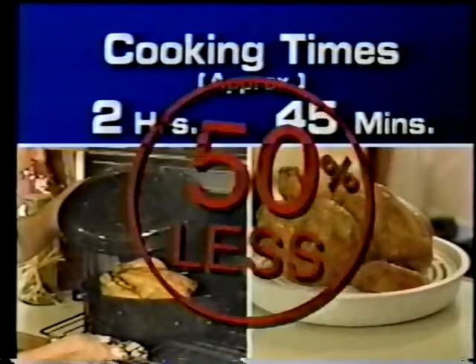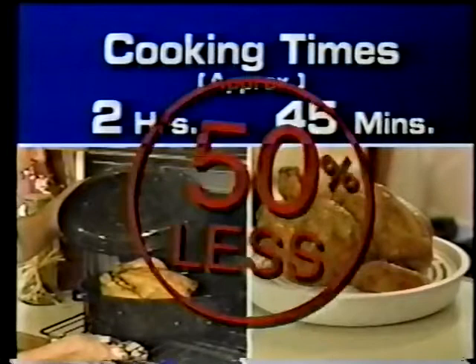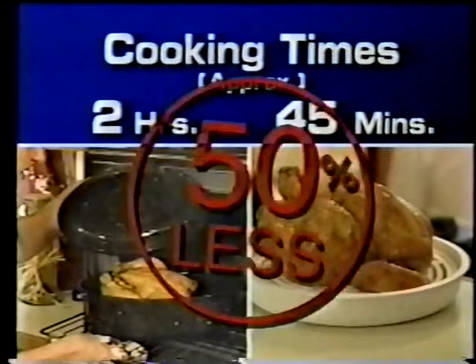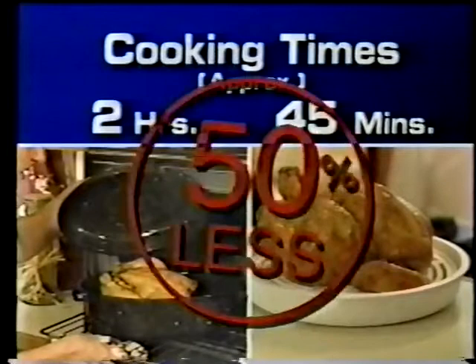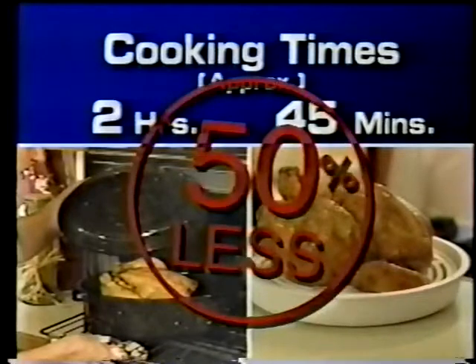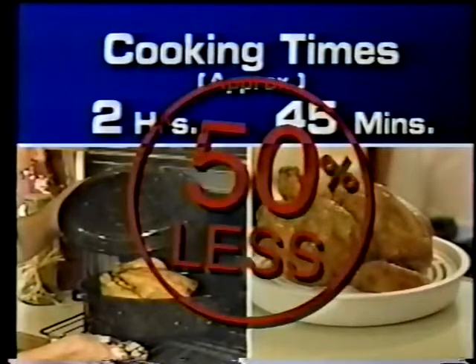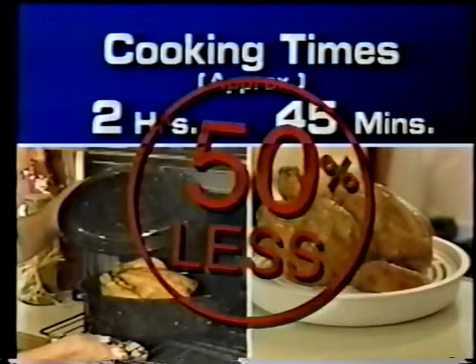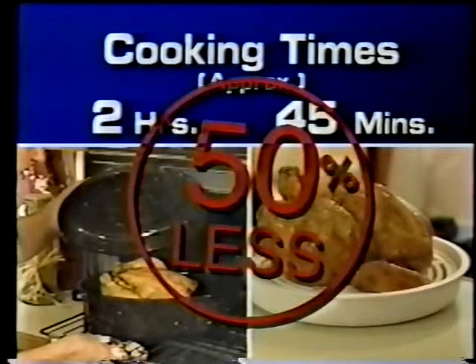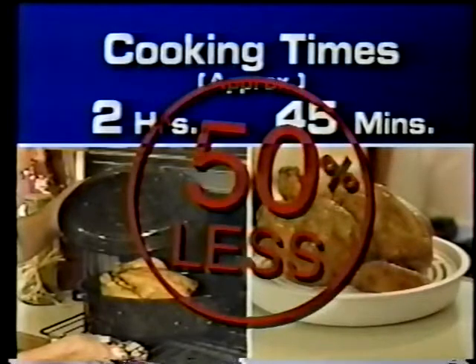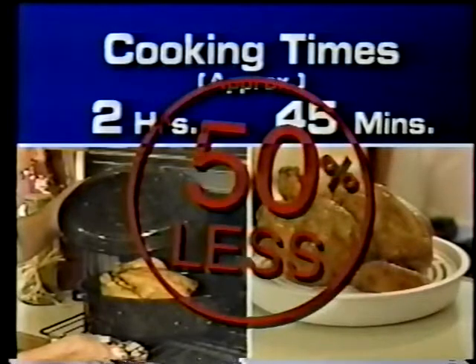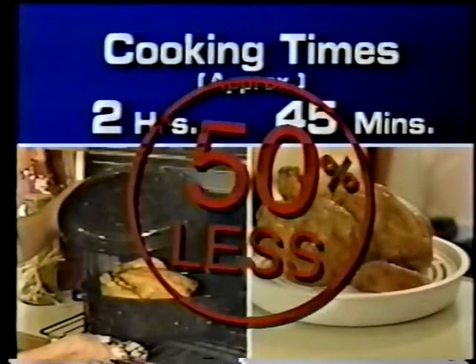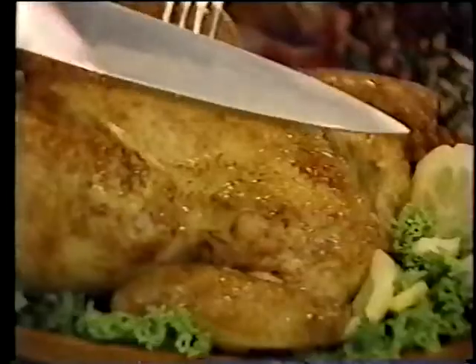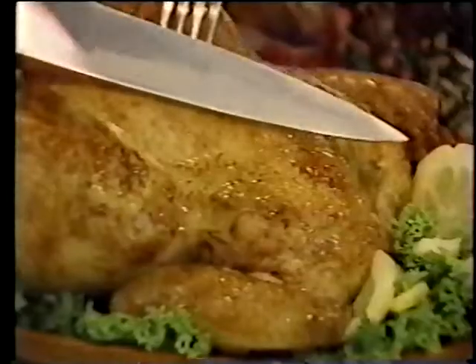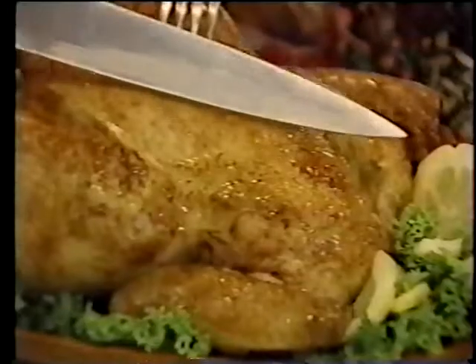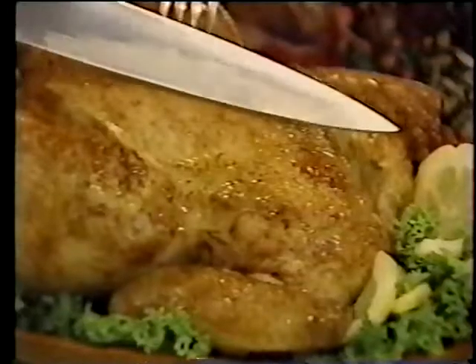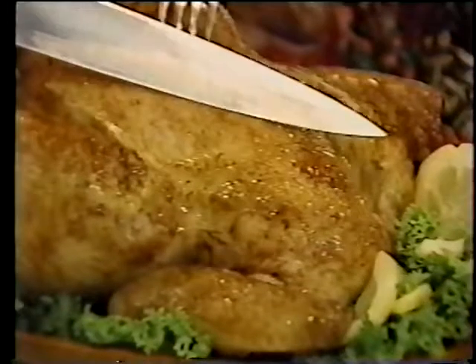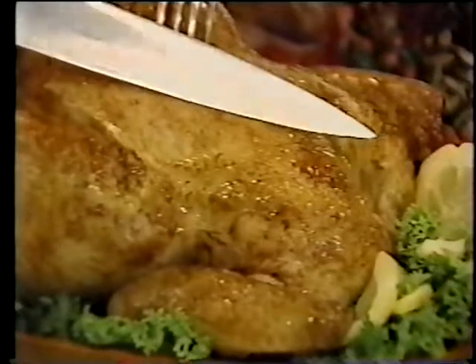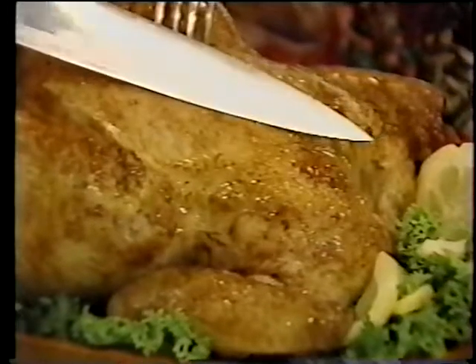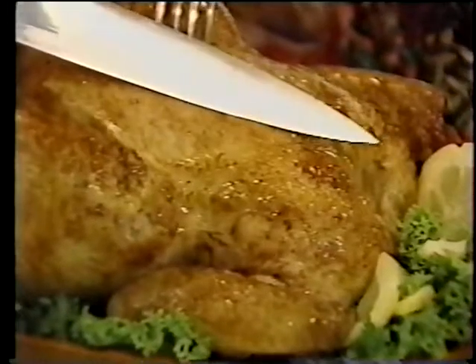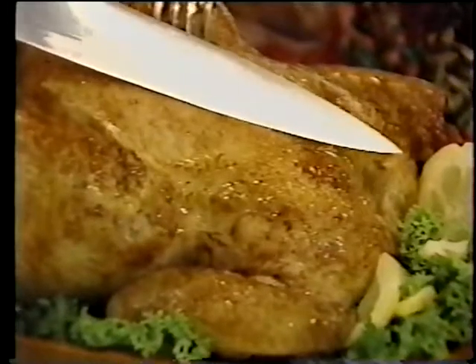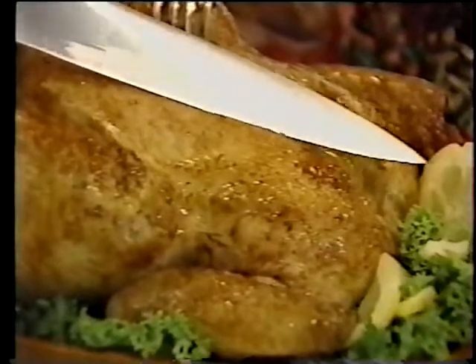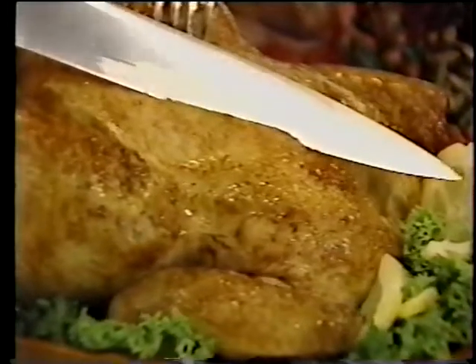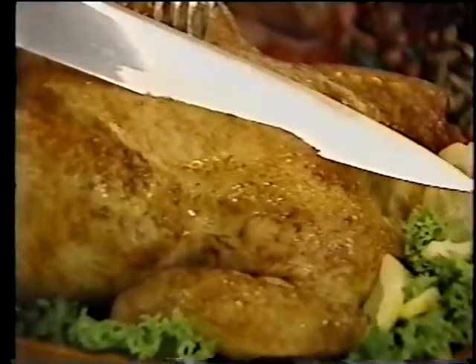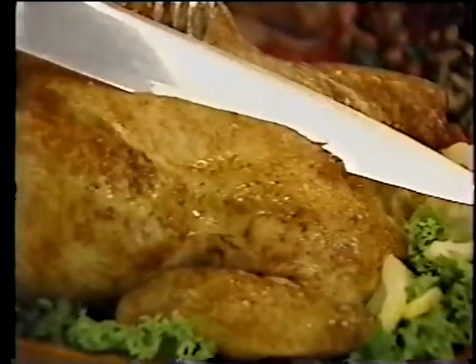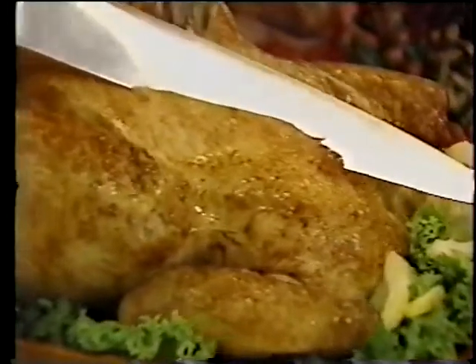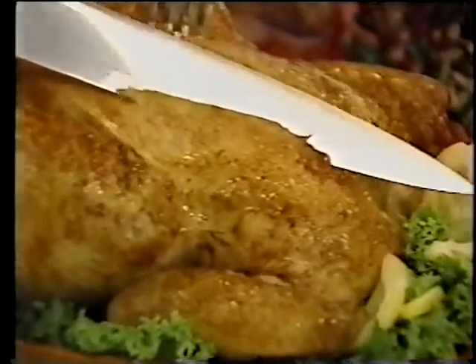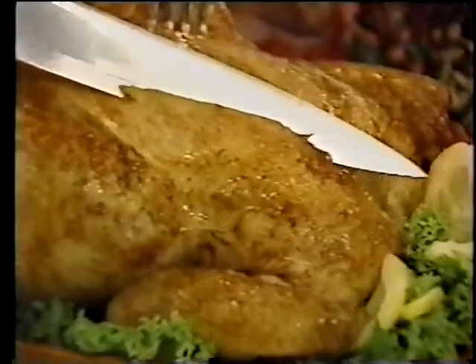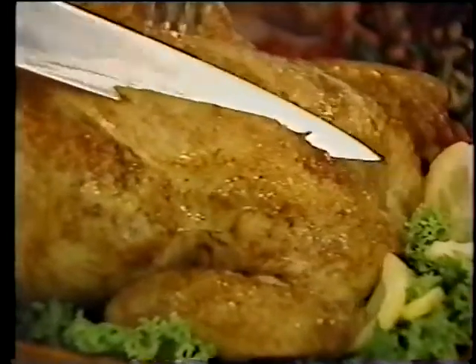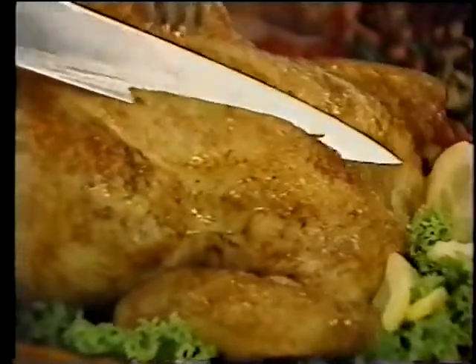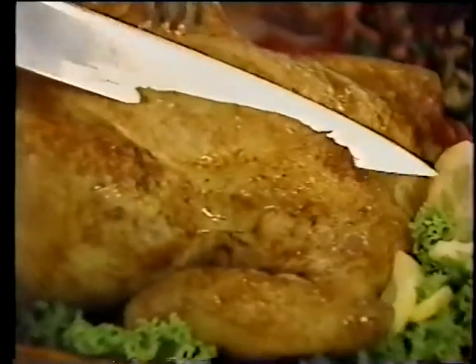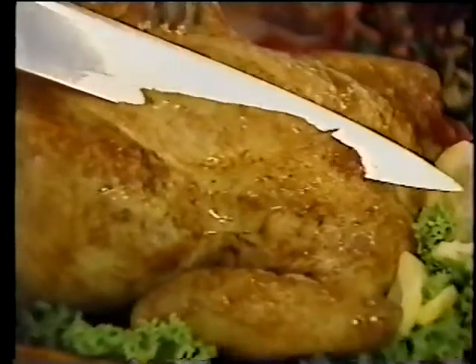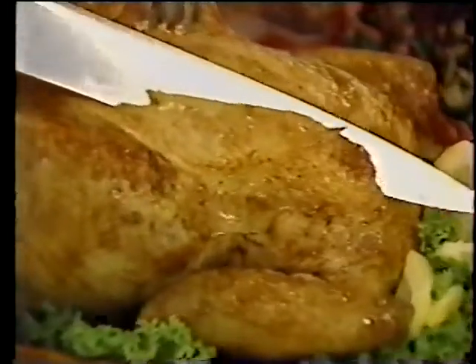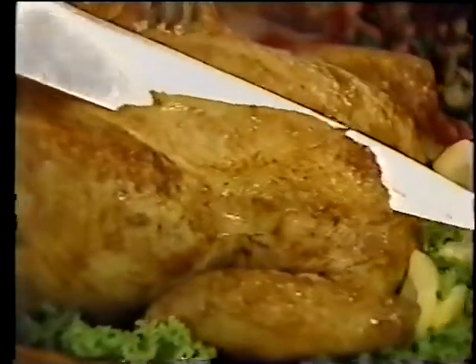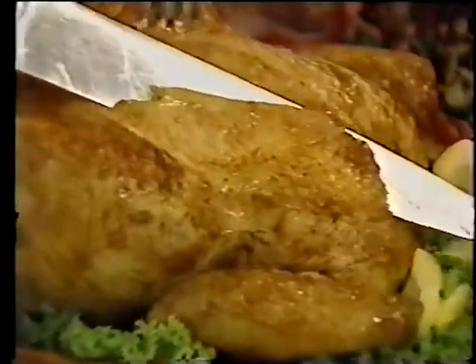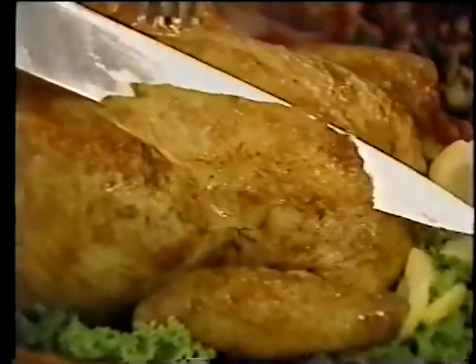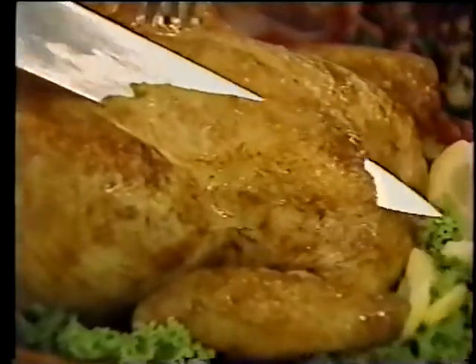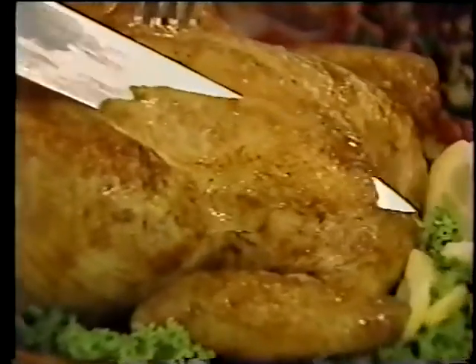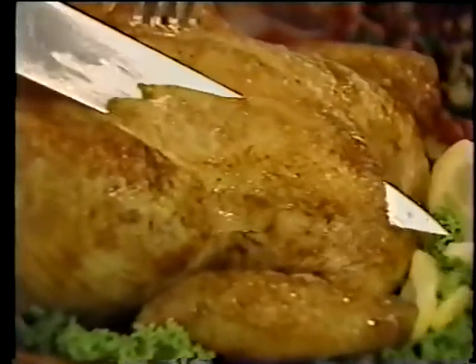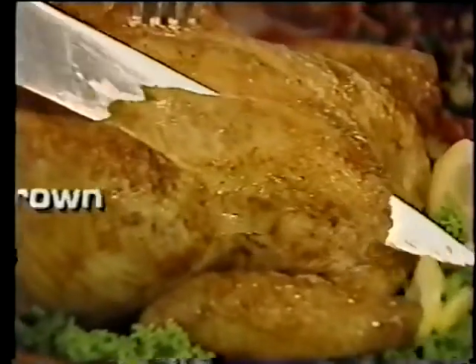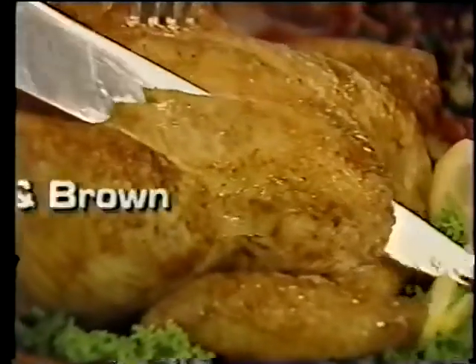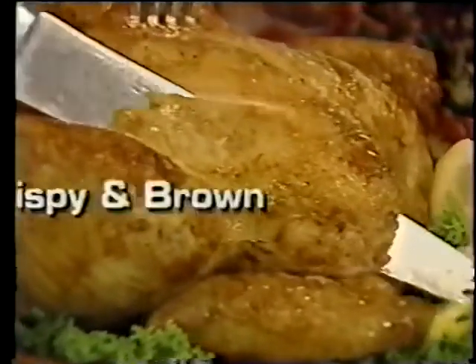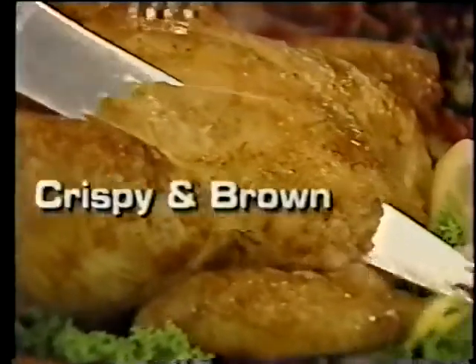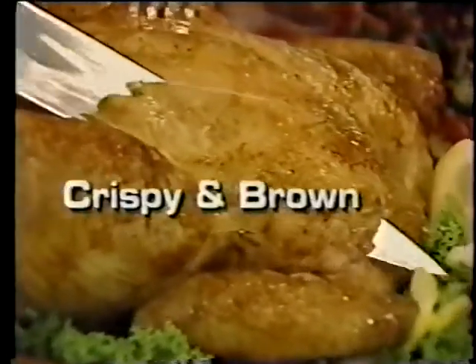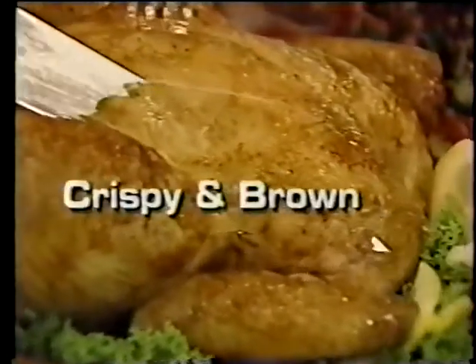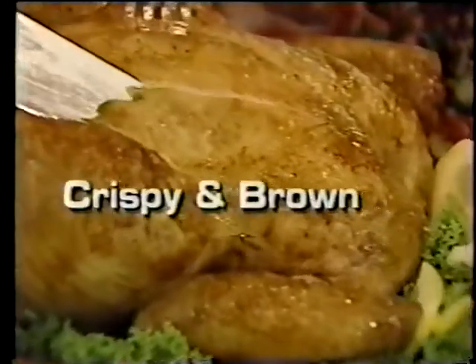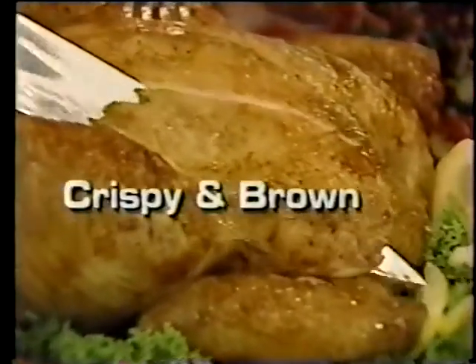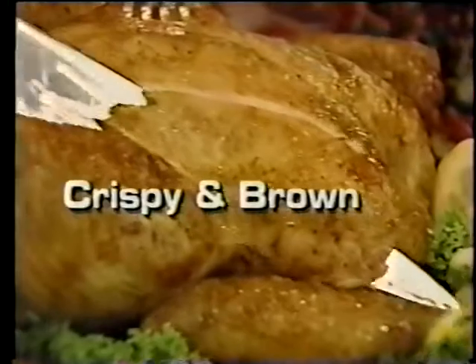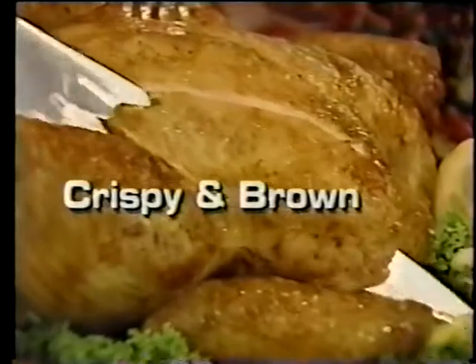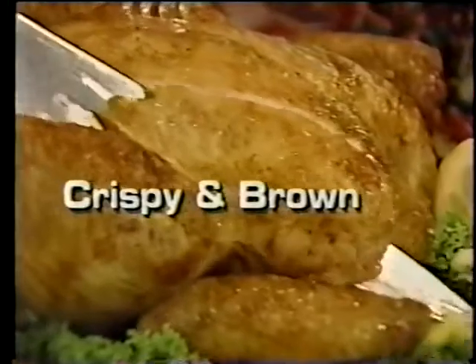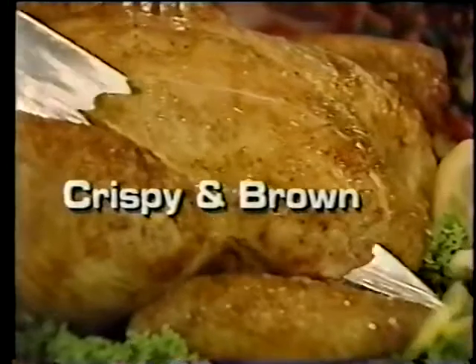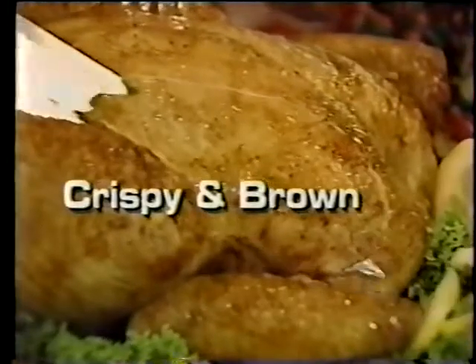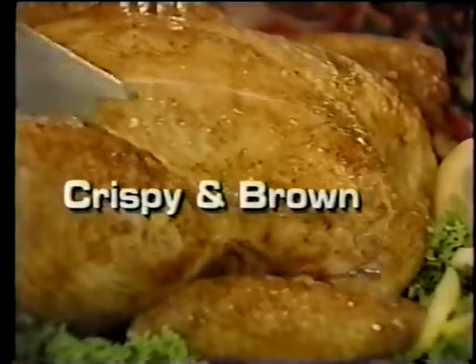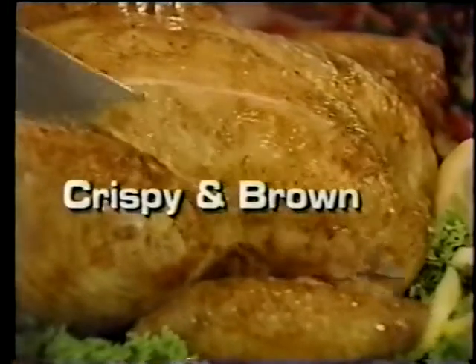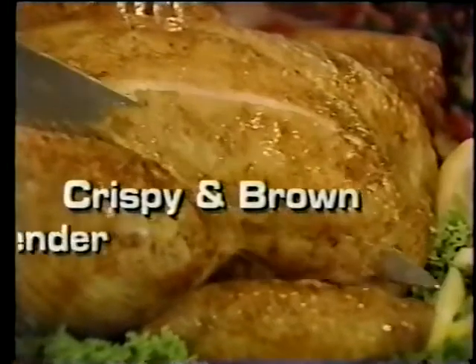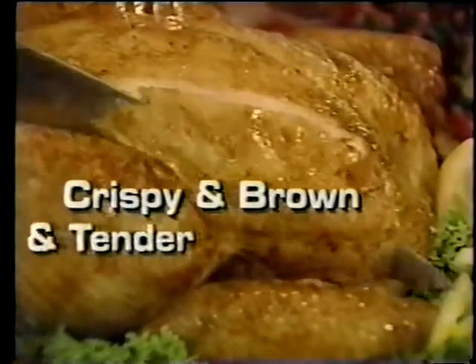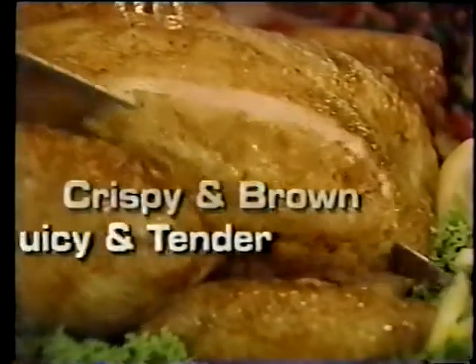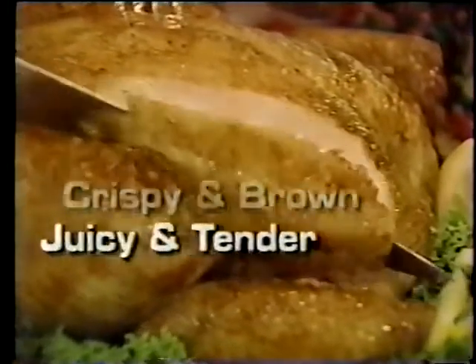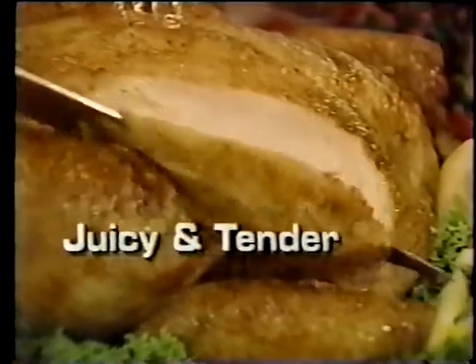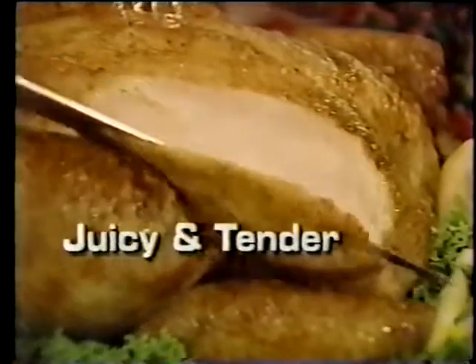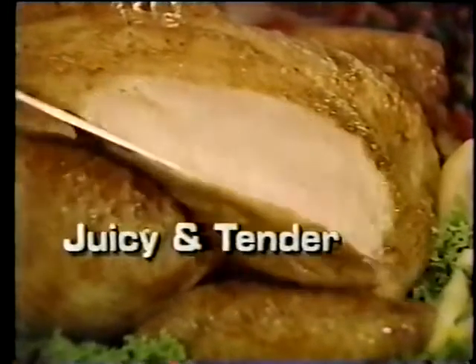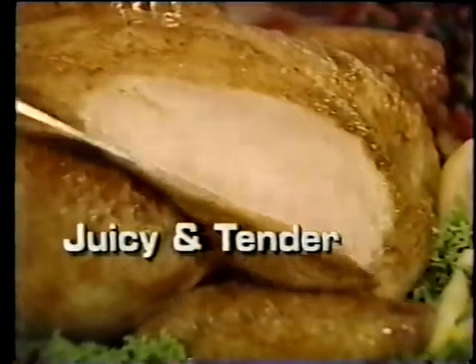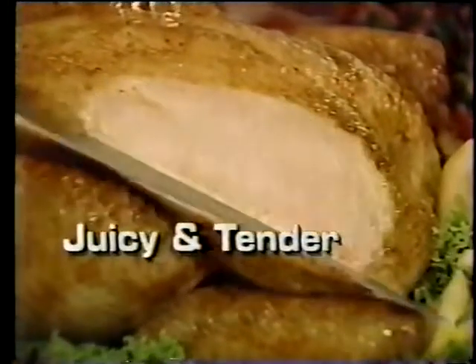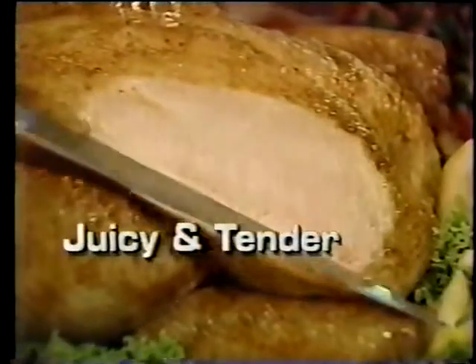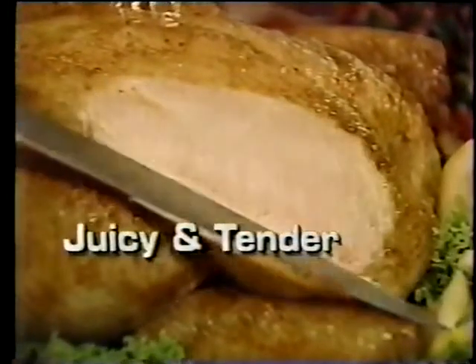In conventional ovens, this chicken takes almost two hours to roast. With Micro Roast, only 30 minutes. Look! Crispy and brown on the outside, juicy and tender inside.